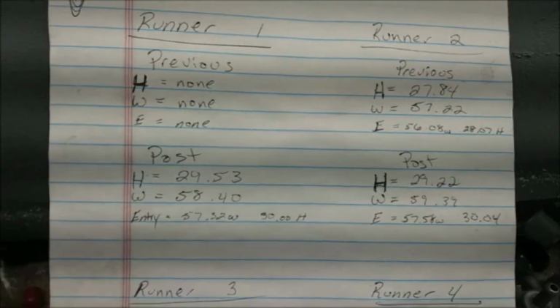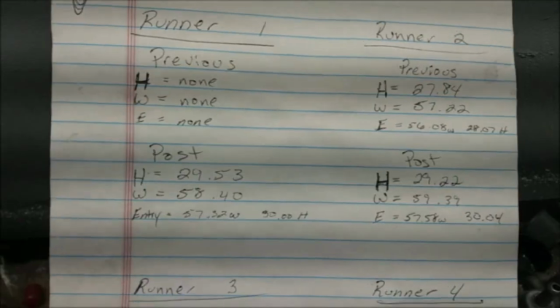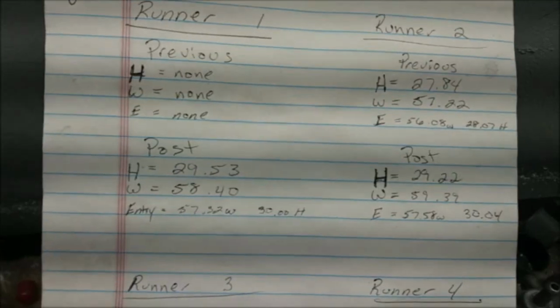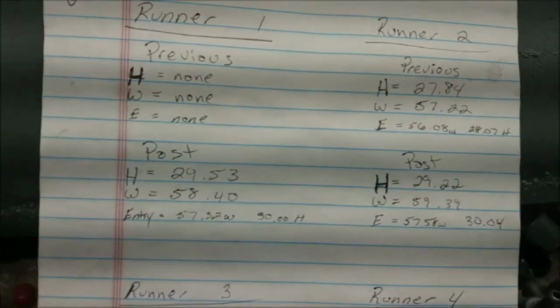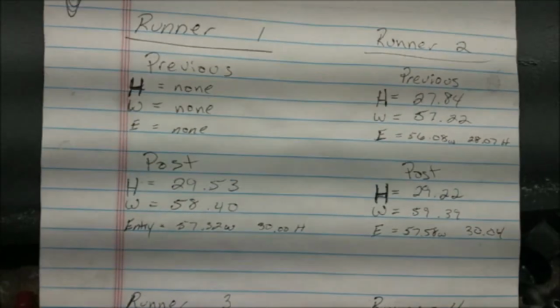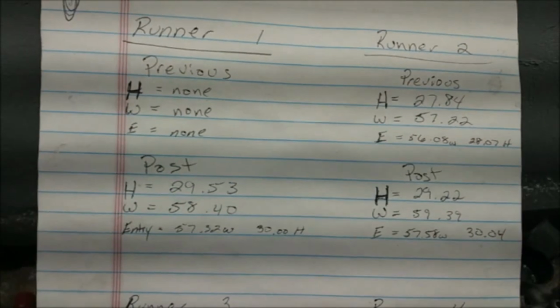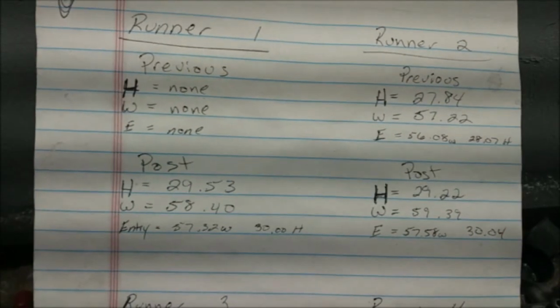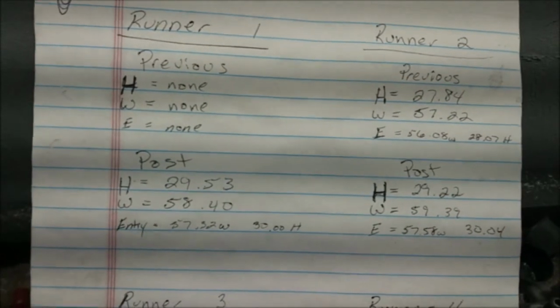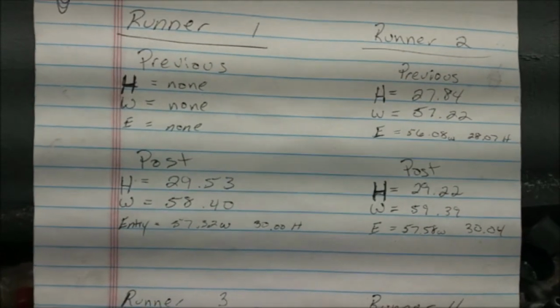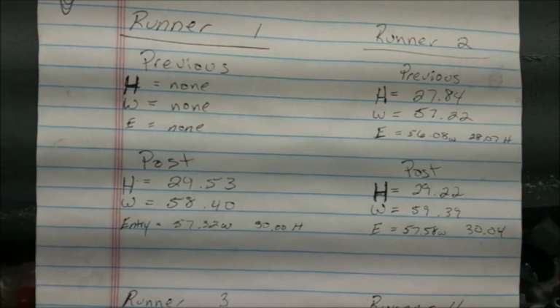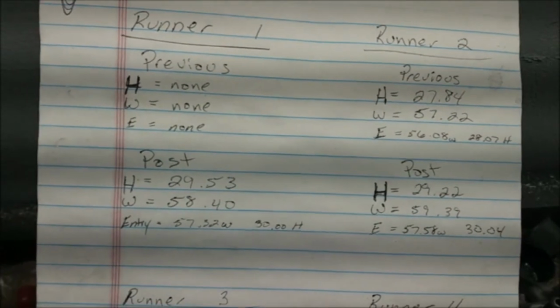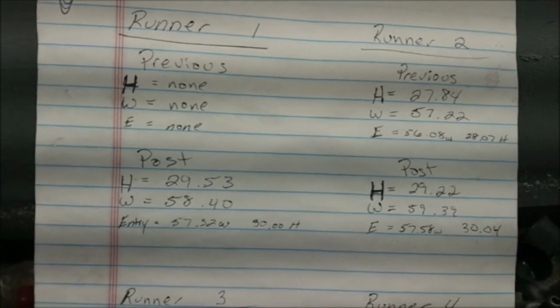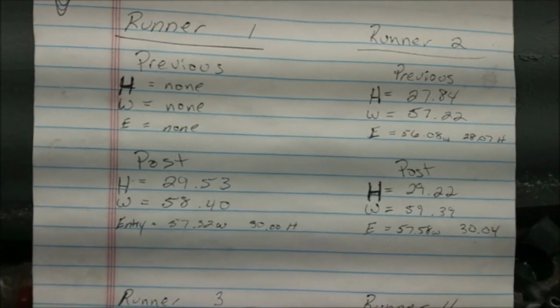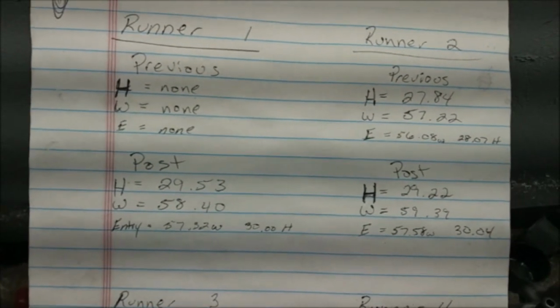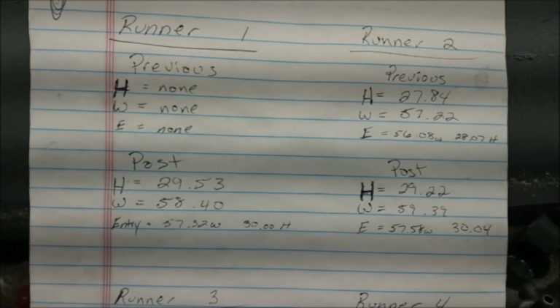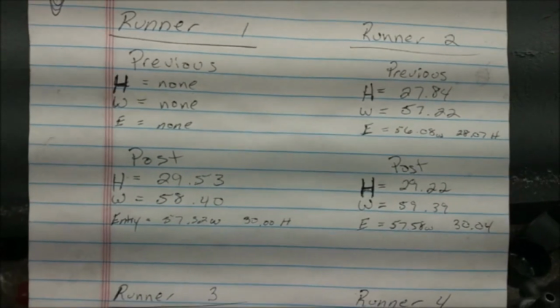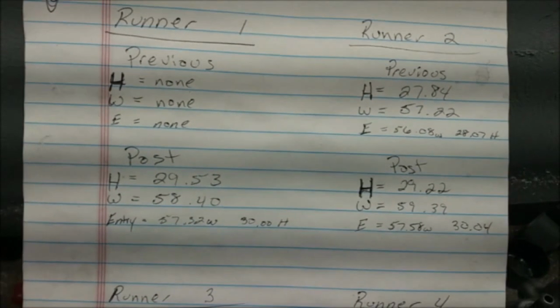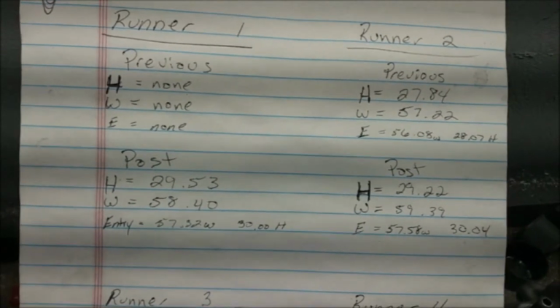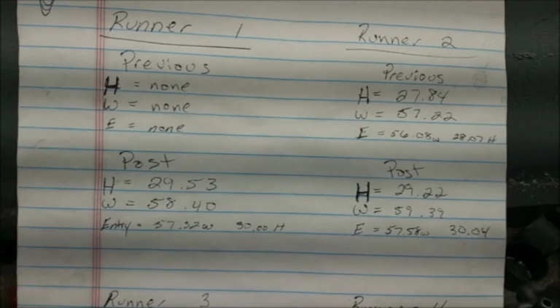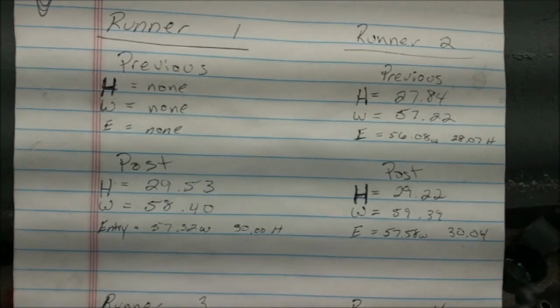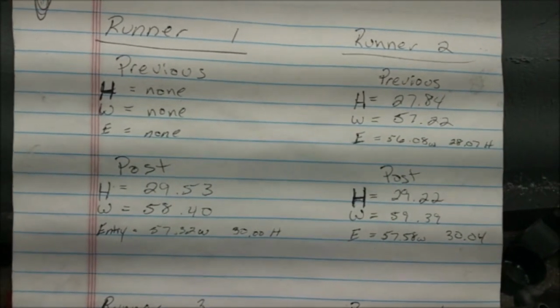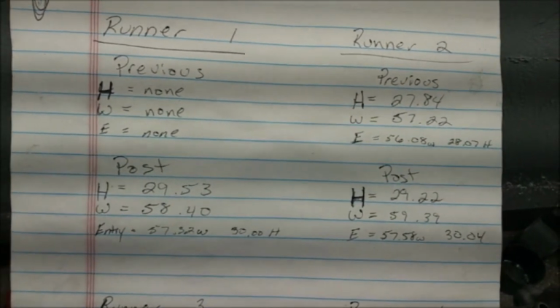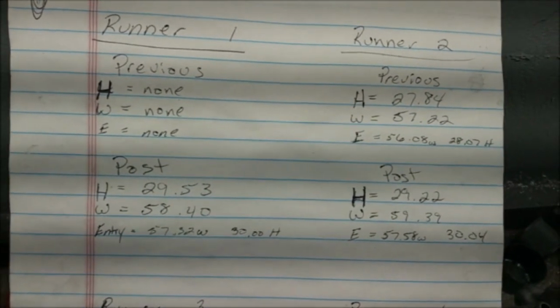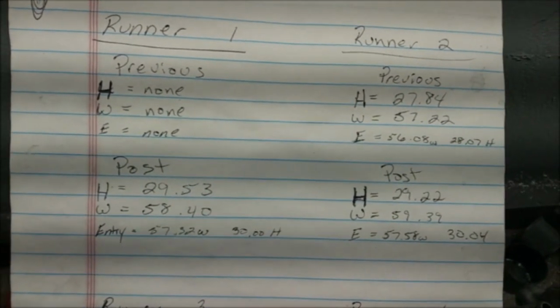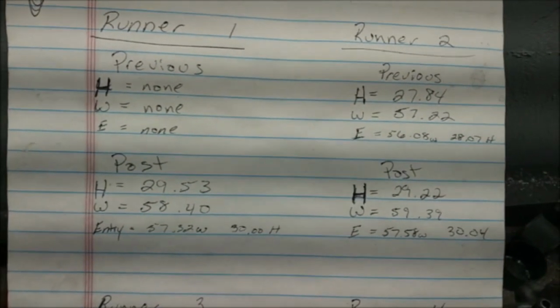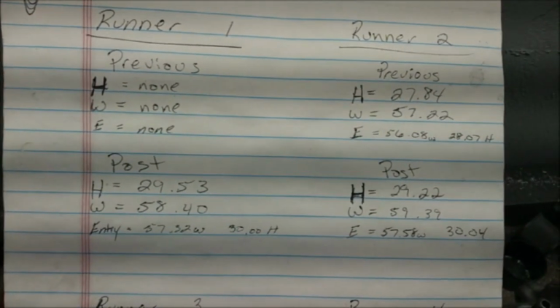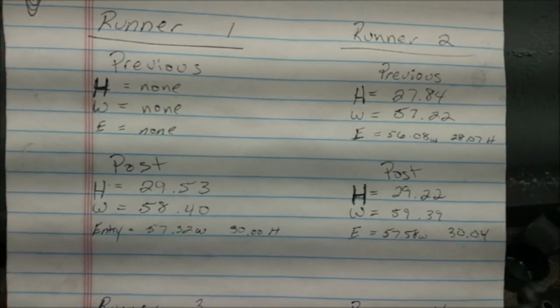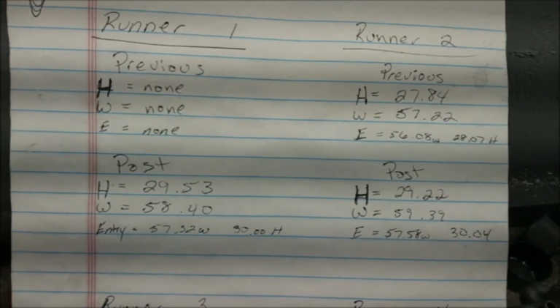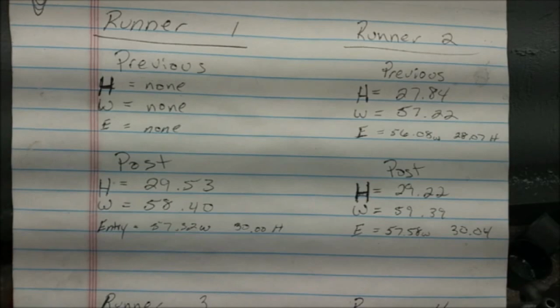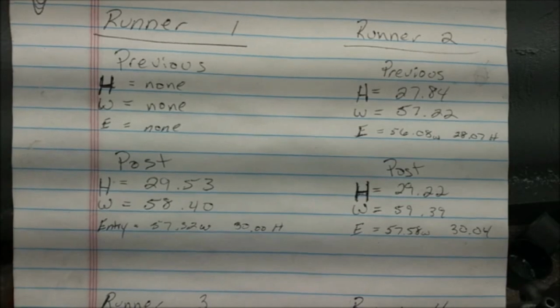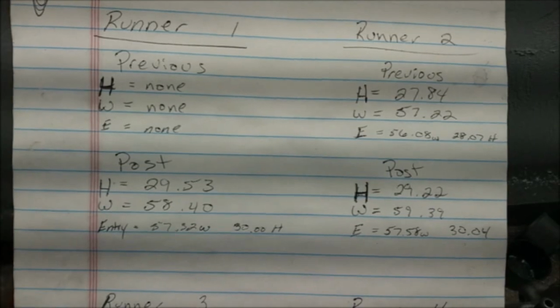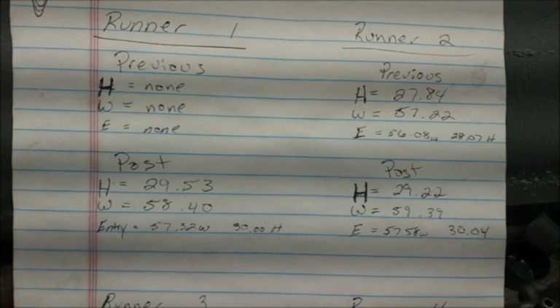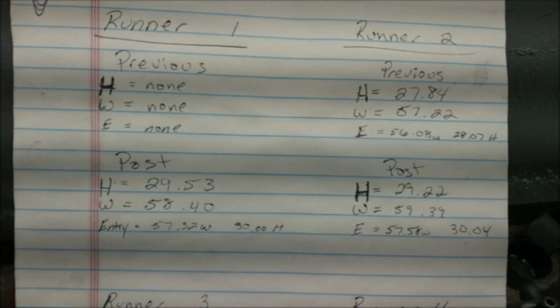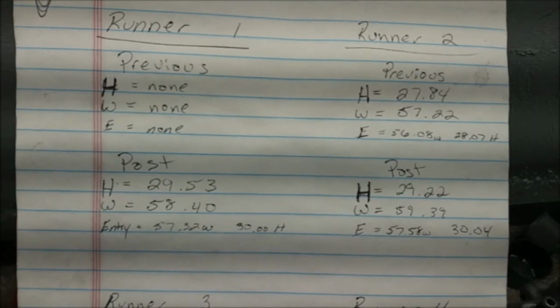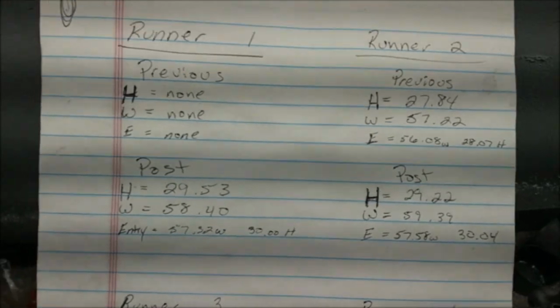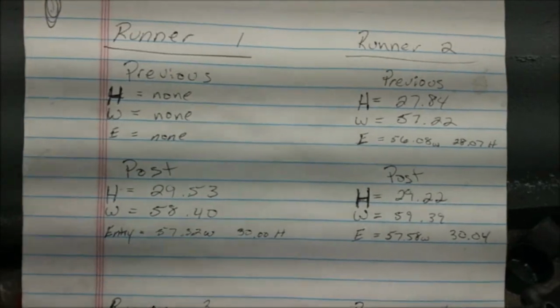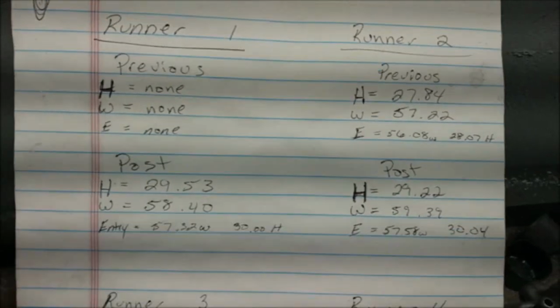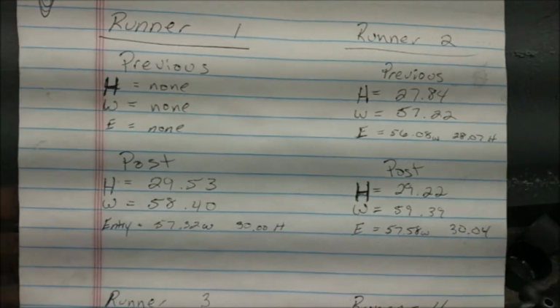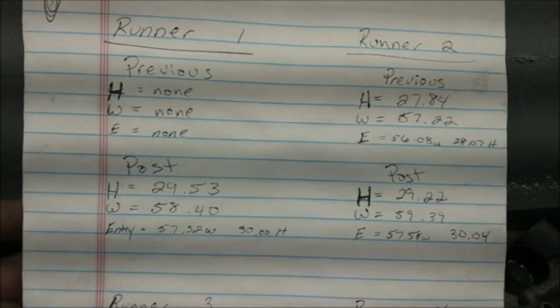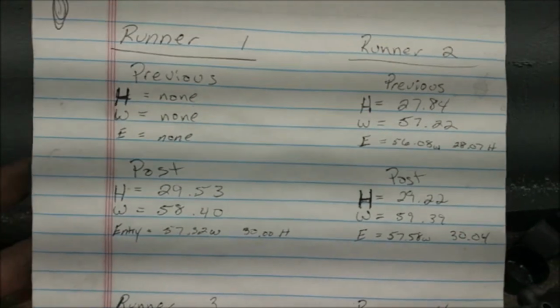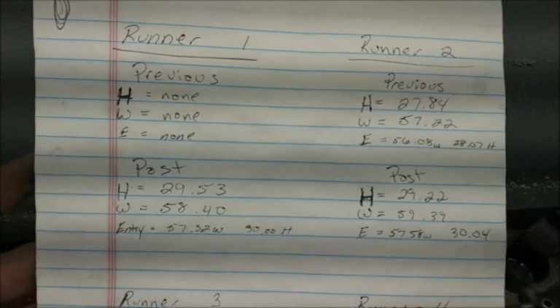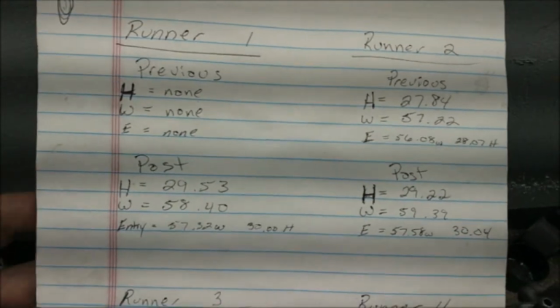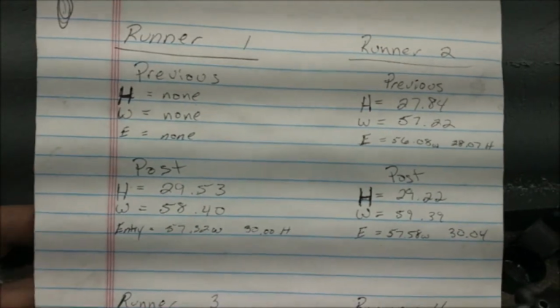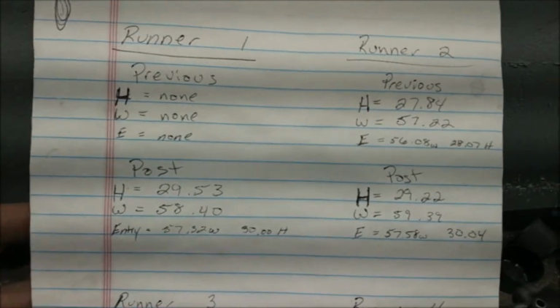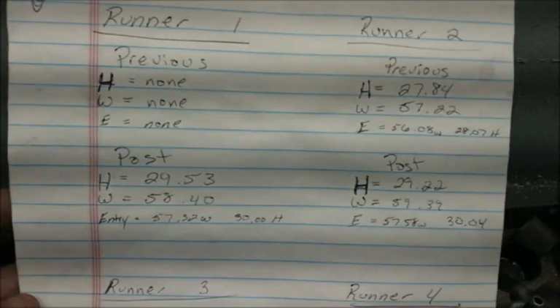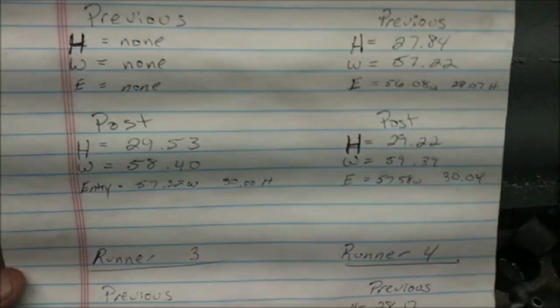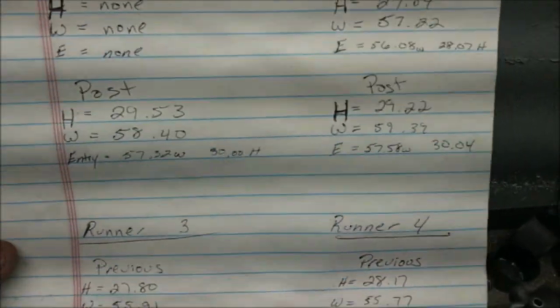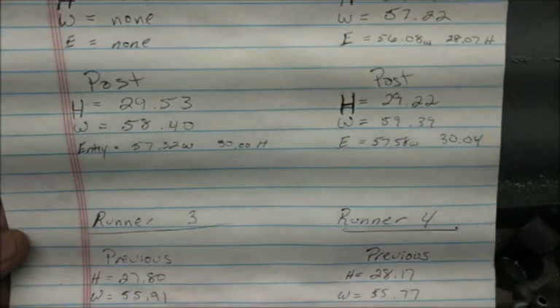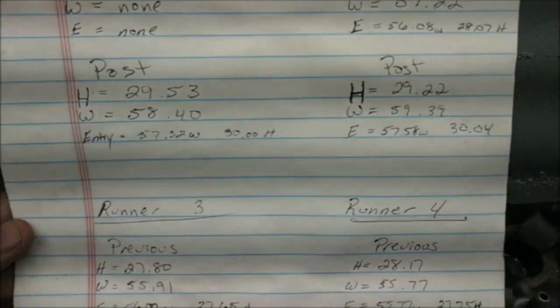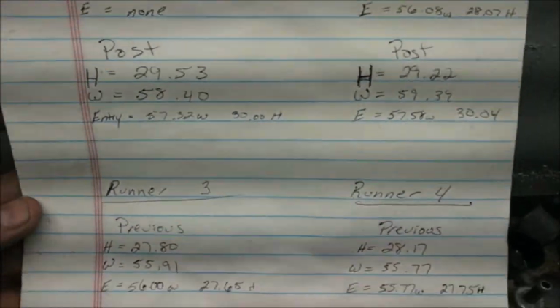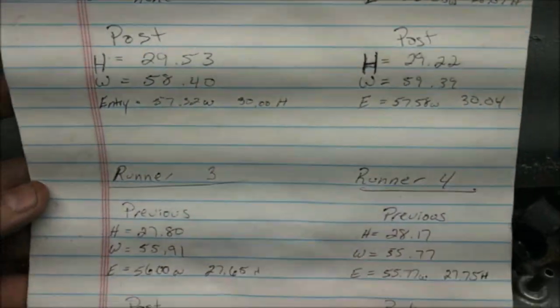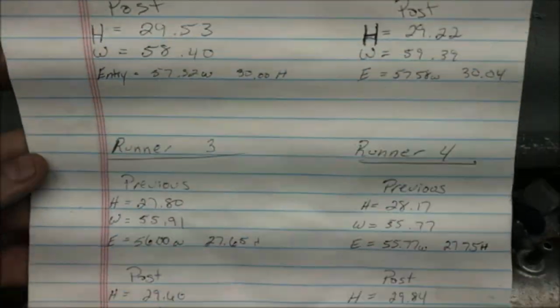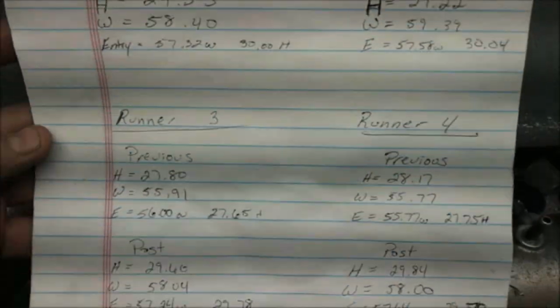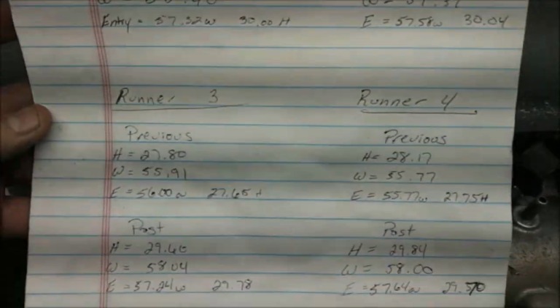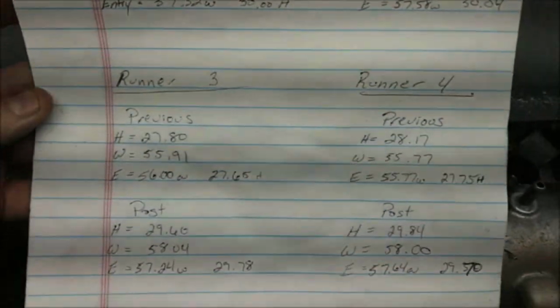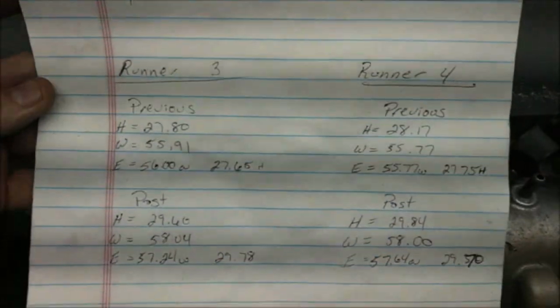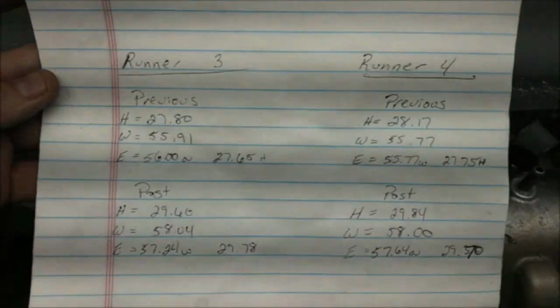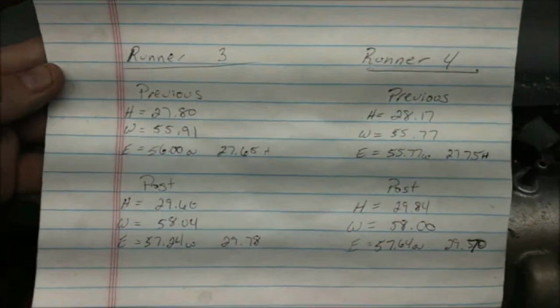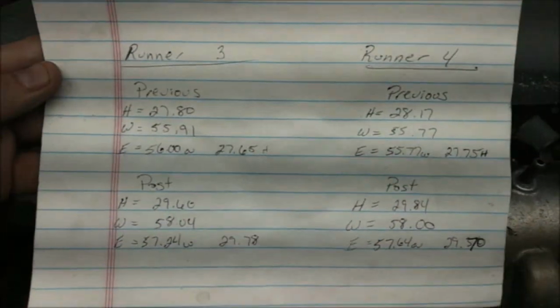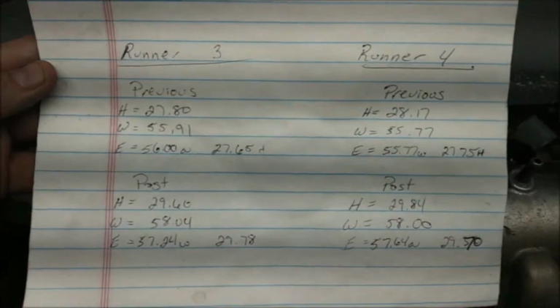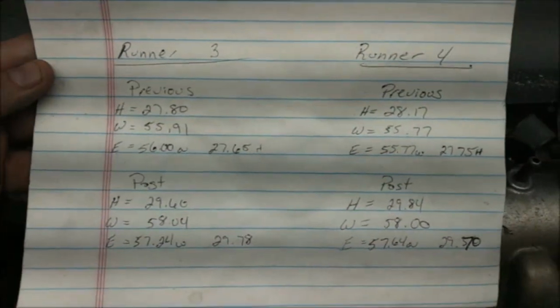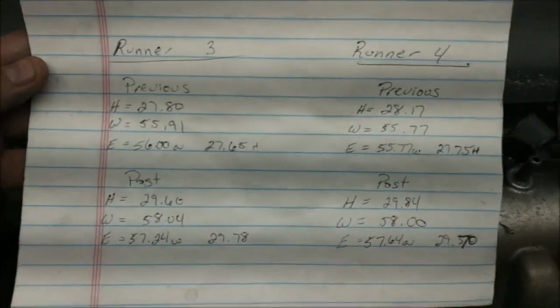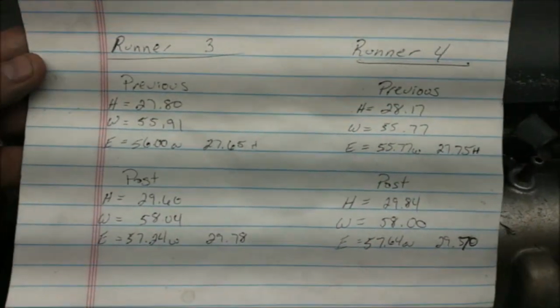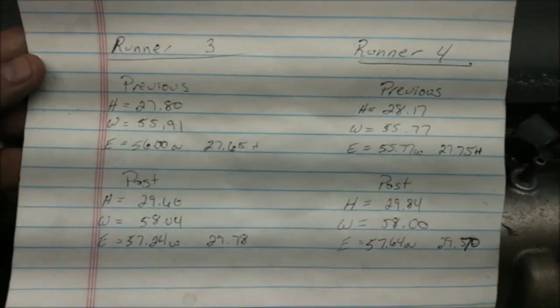Okay guys, here are the final numbers. I won't really go into it — if you want to look at them, just go ahead and pause the video.